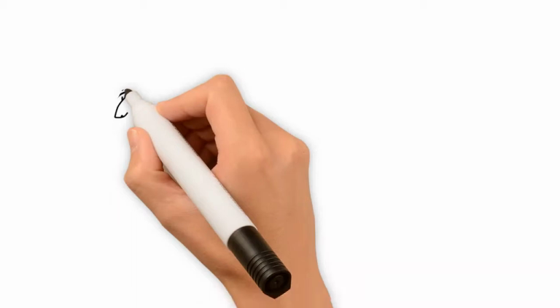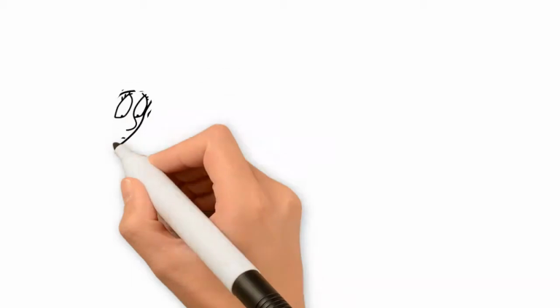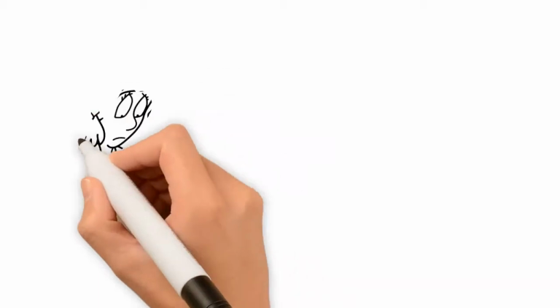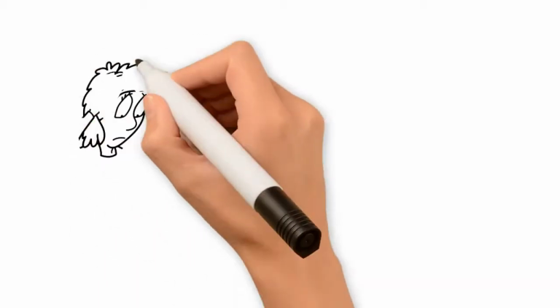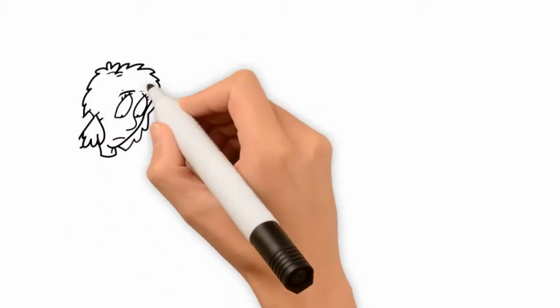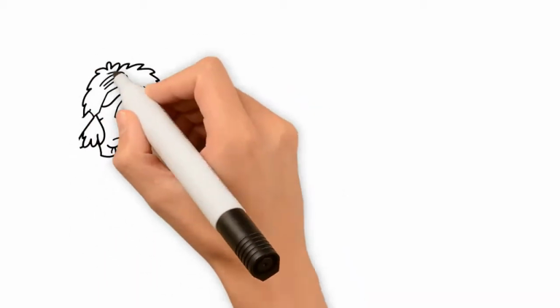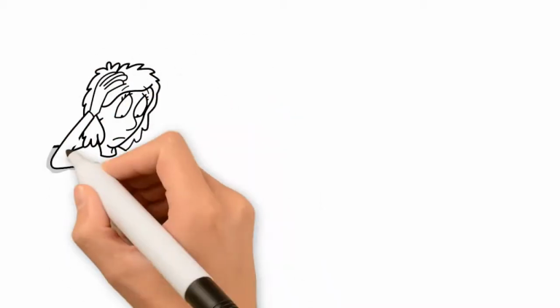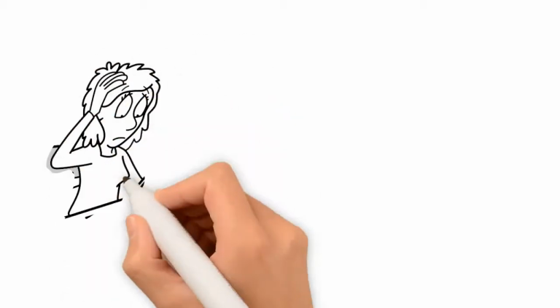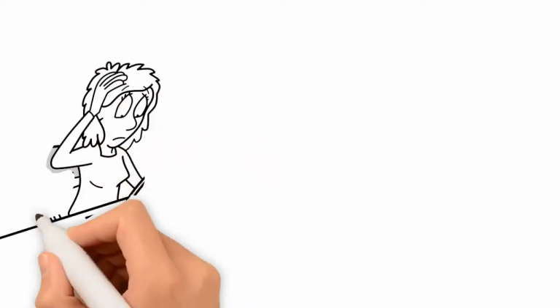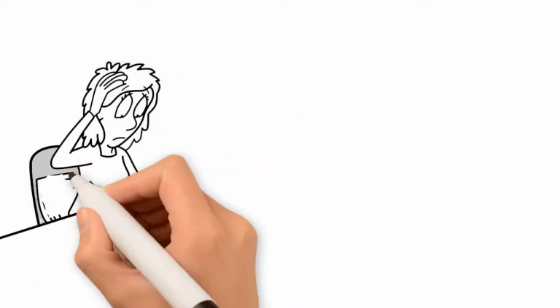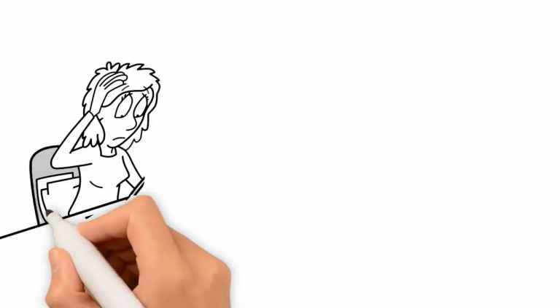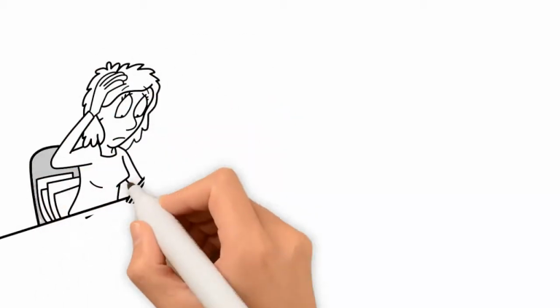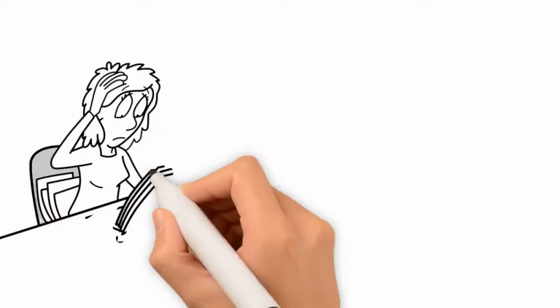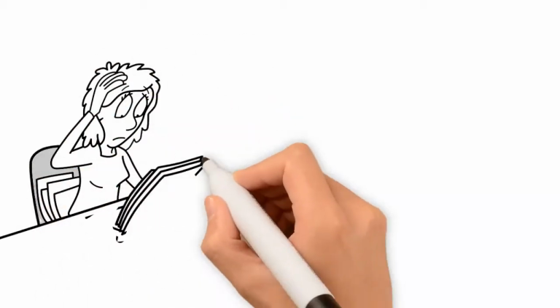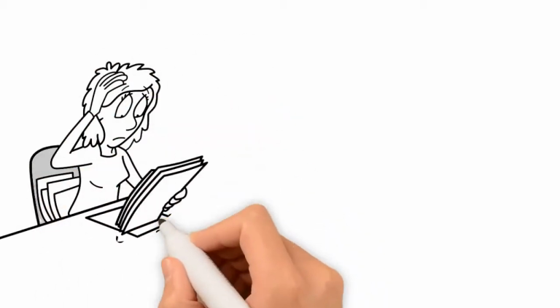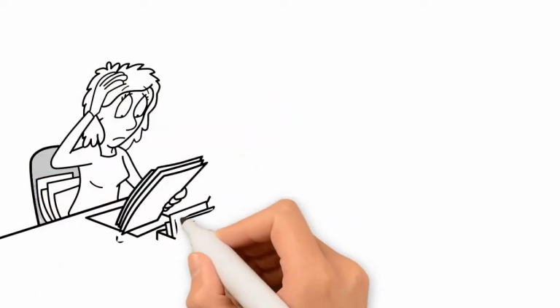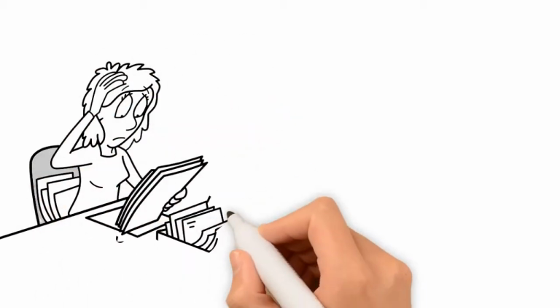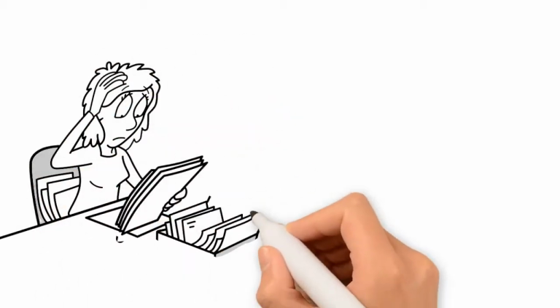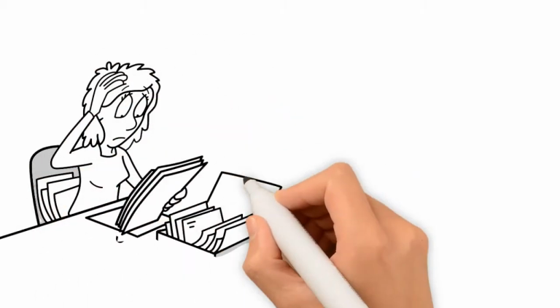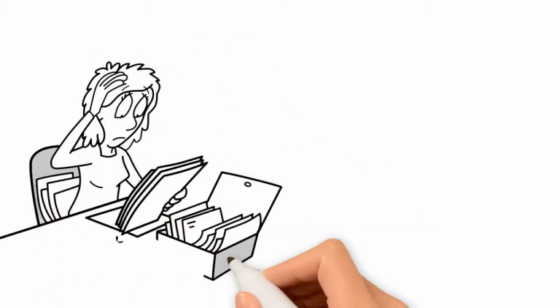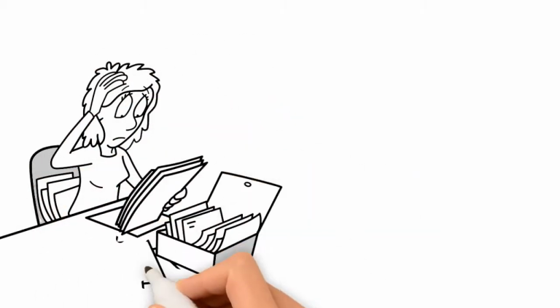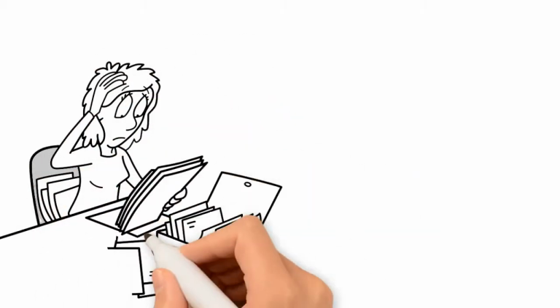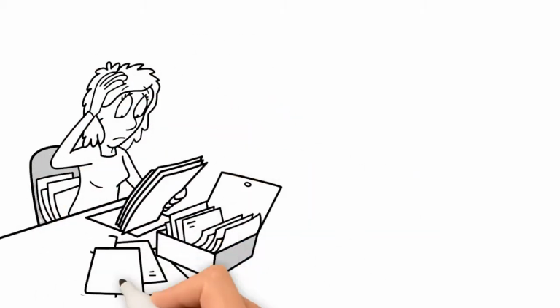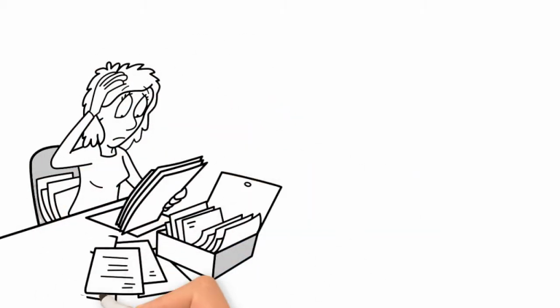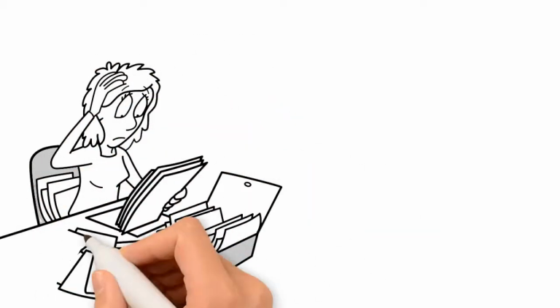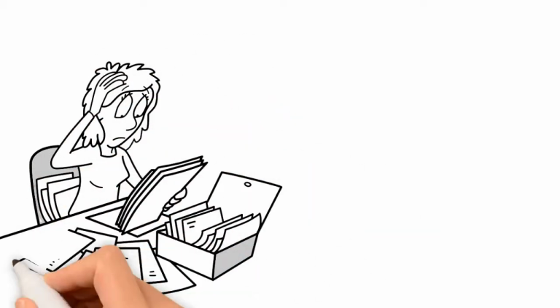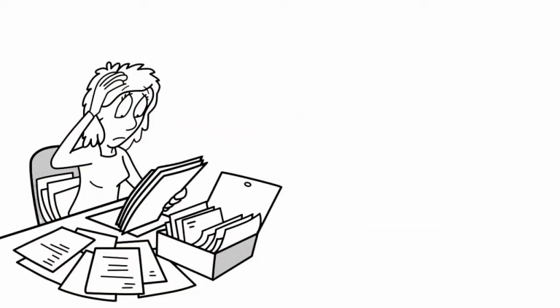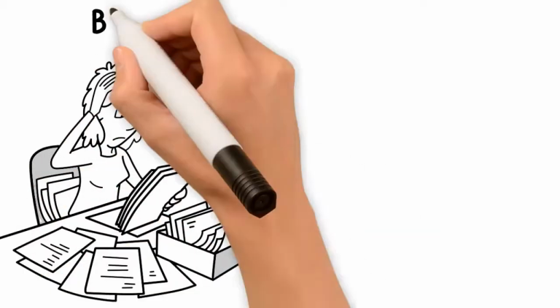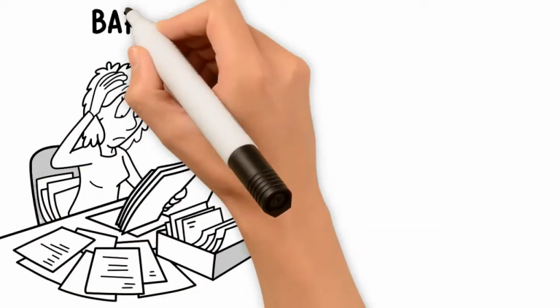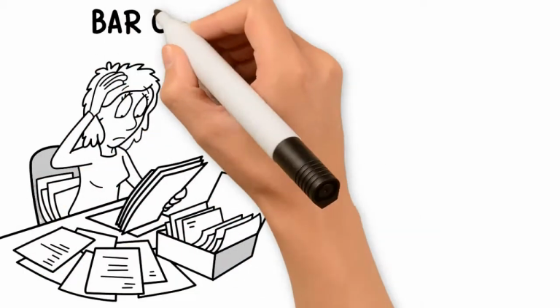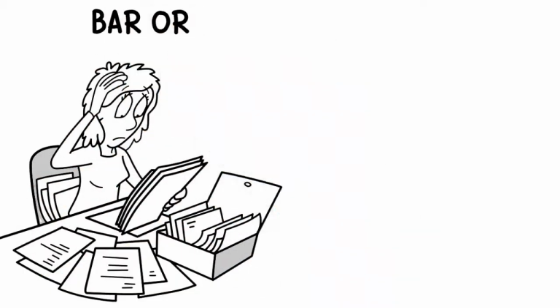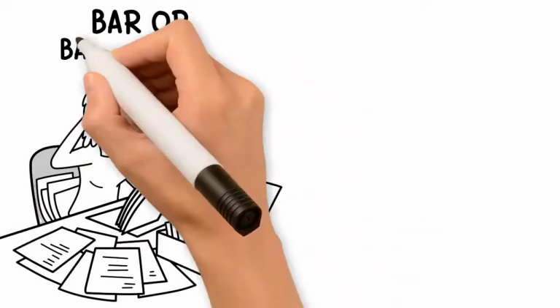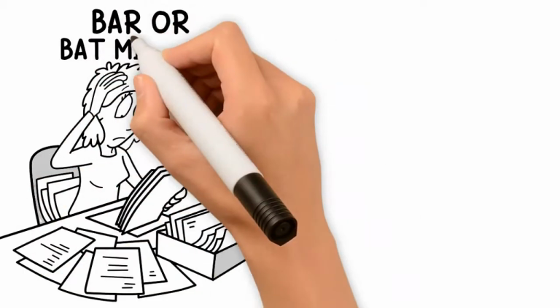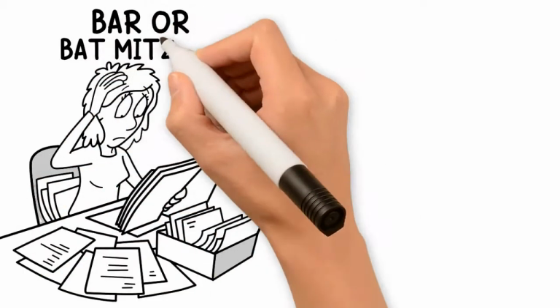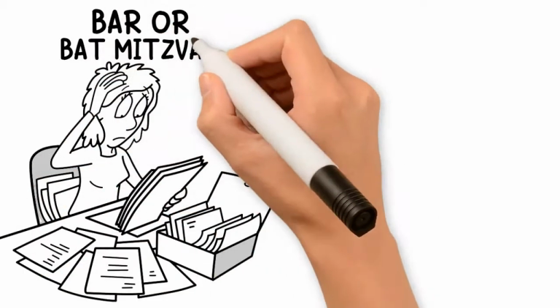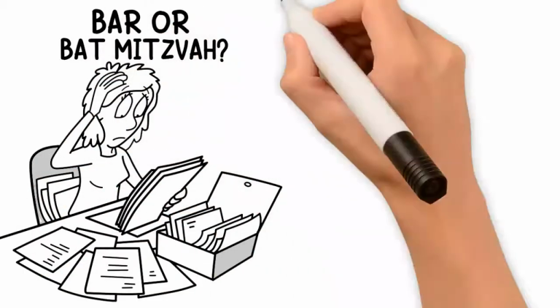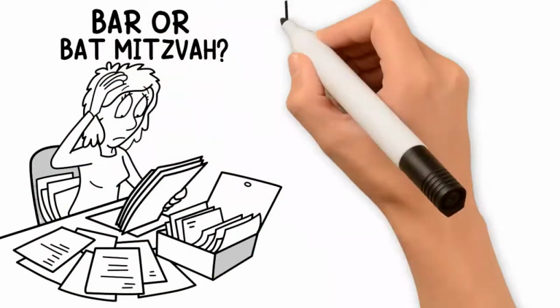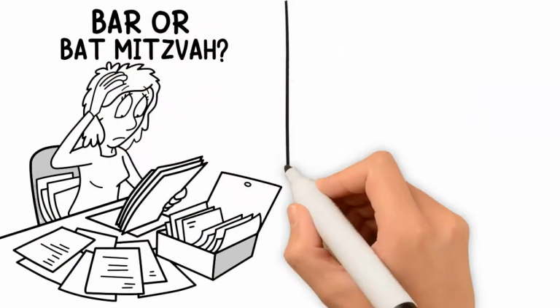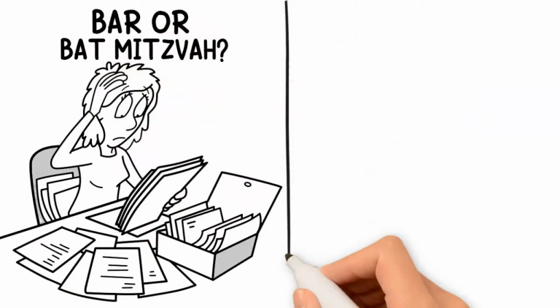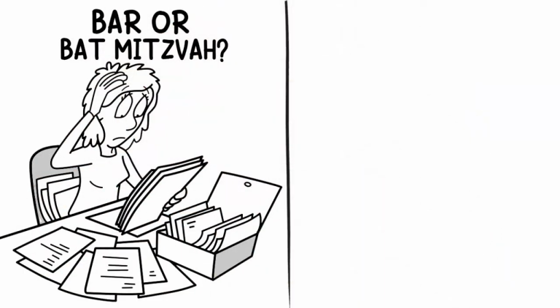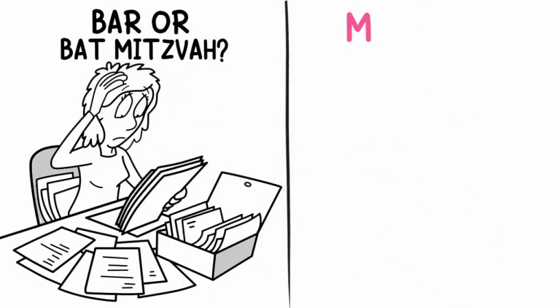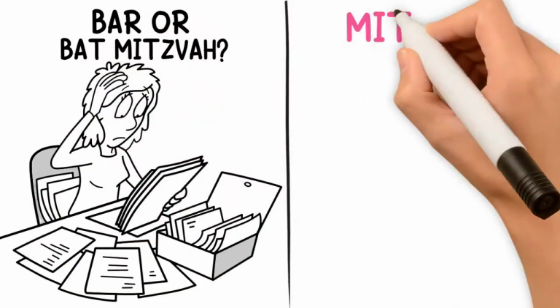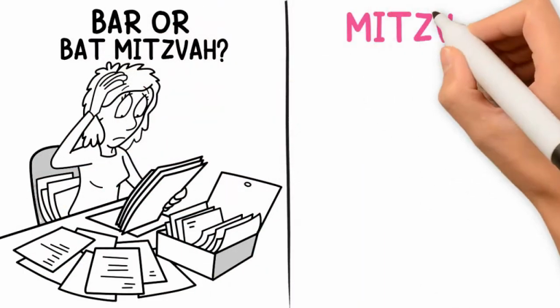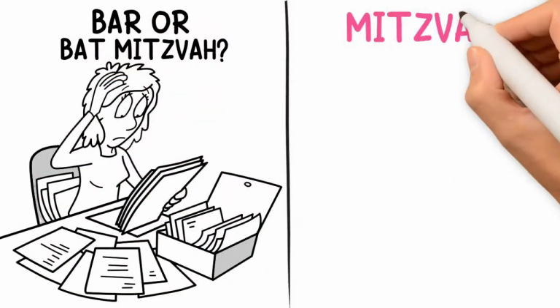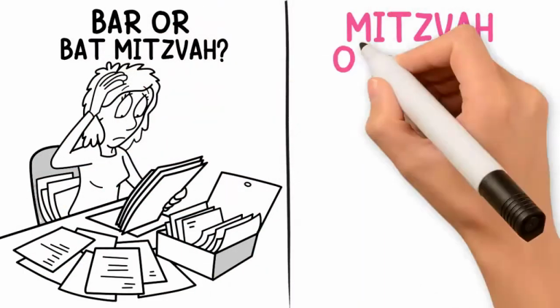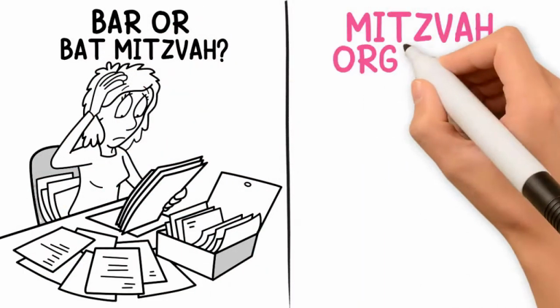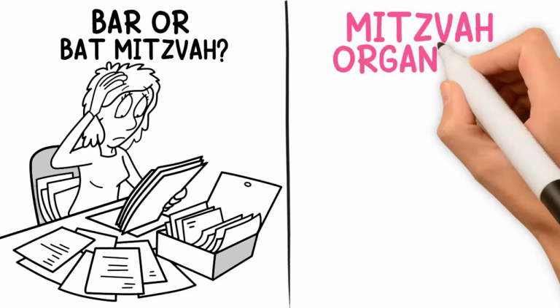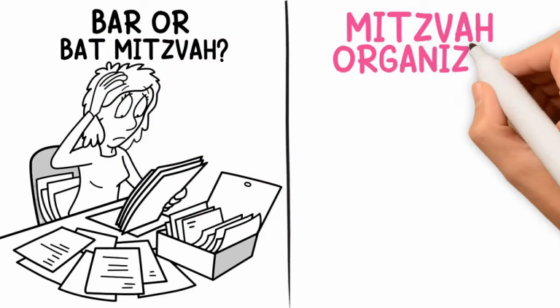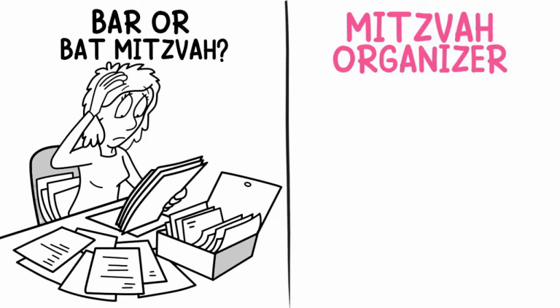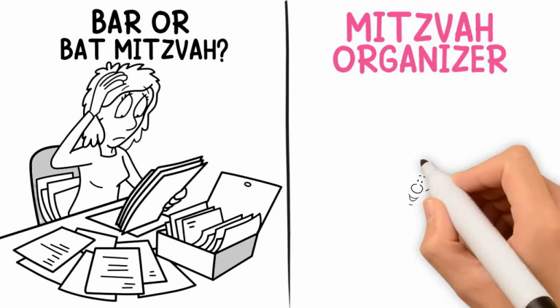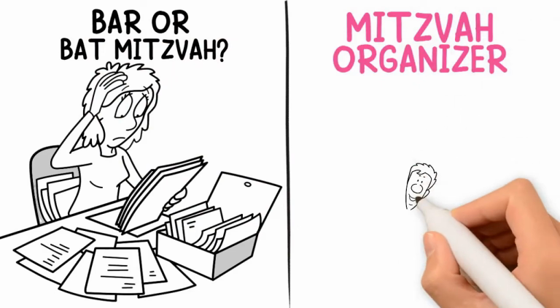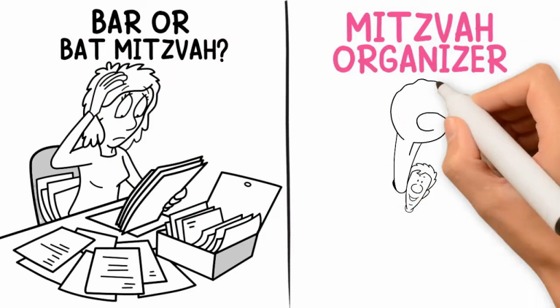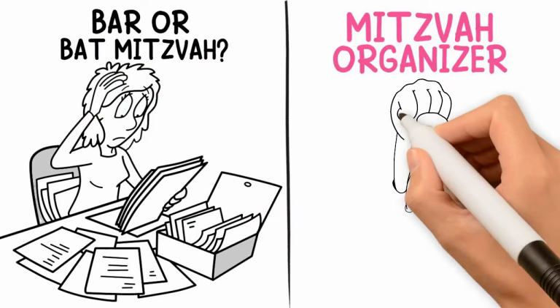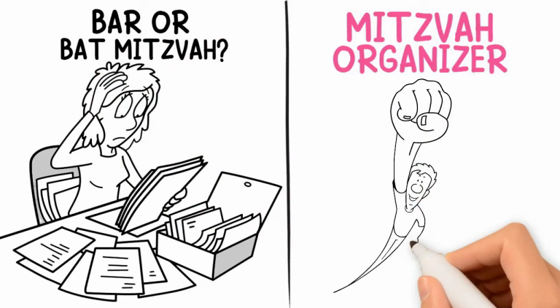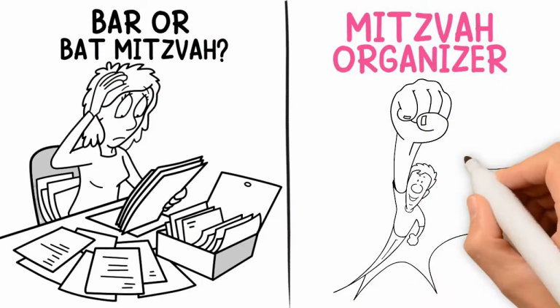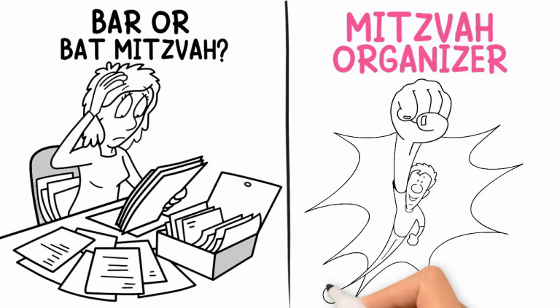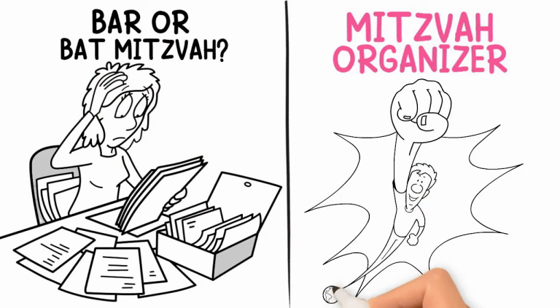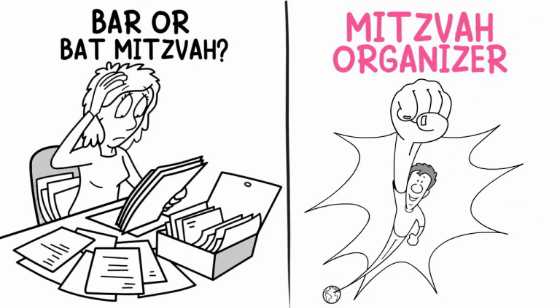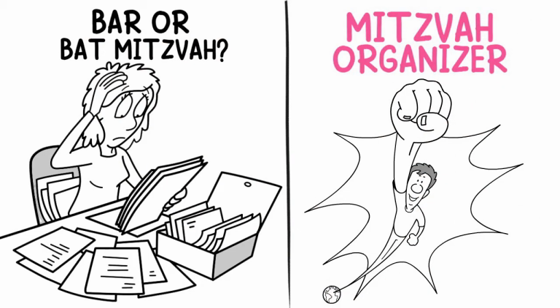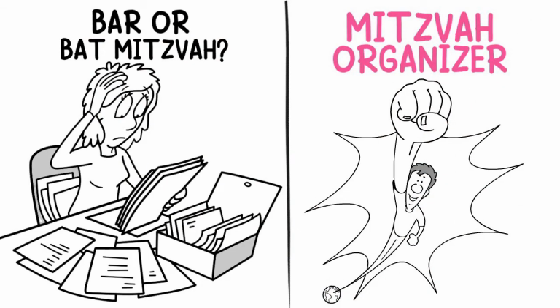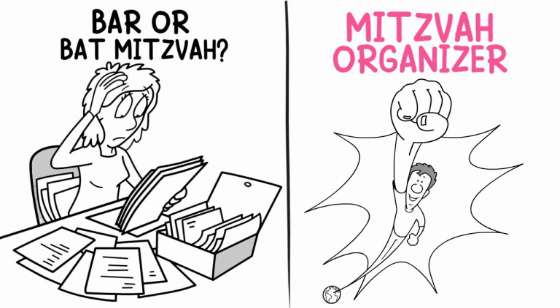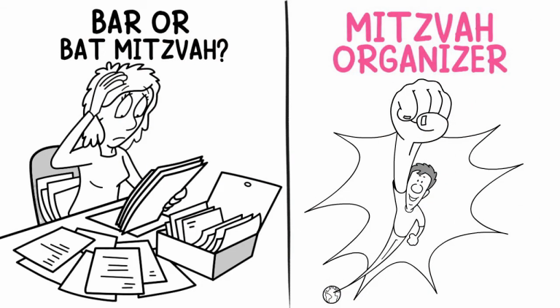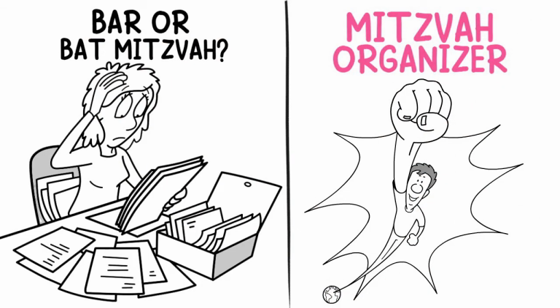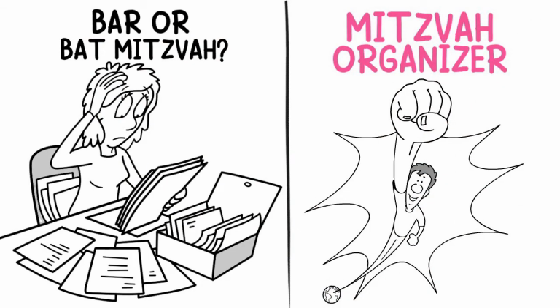Are you overwhelmed with all the planning it takes to throw a bar or bat mitzvah? Mitzvah Organizer is here to help!